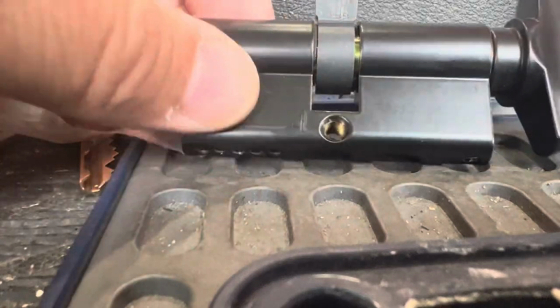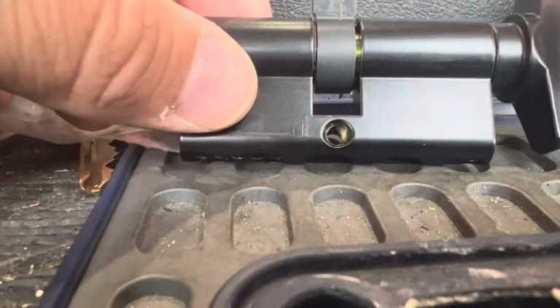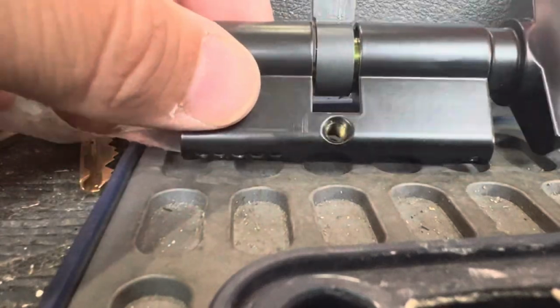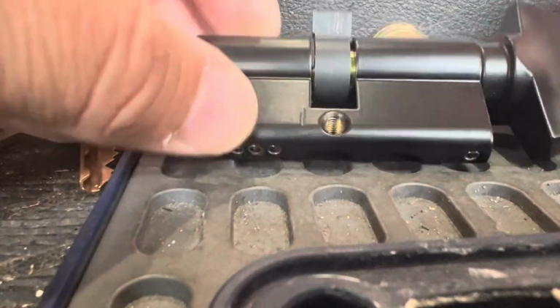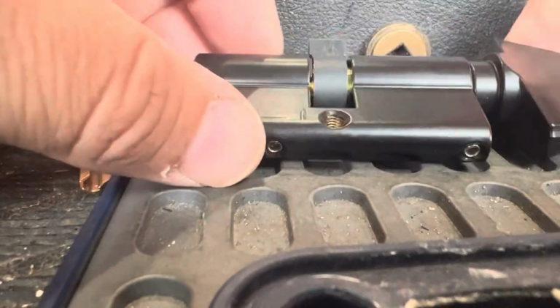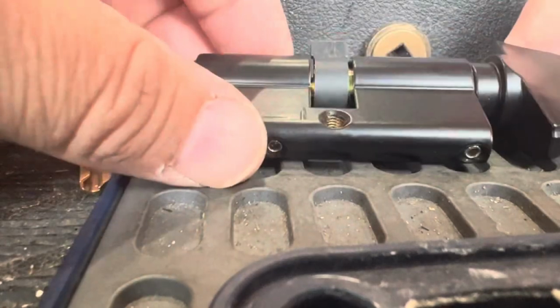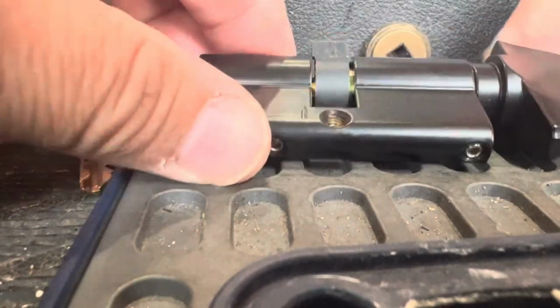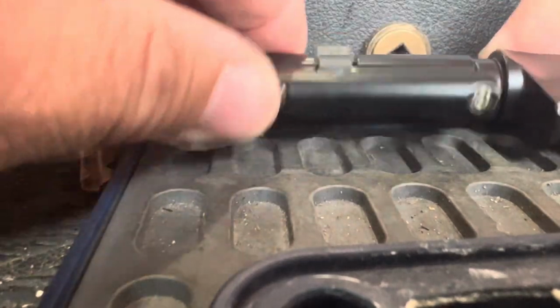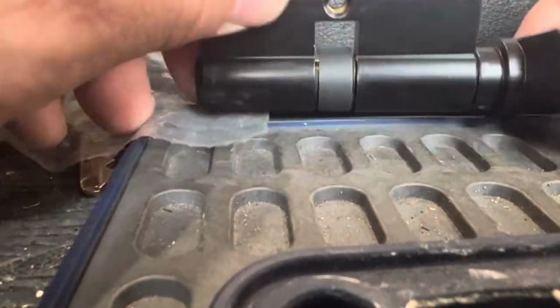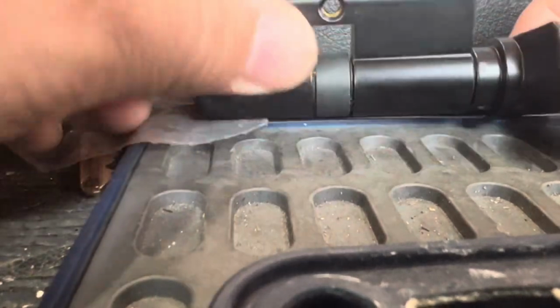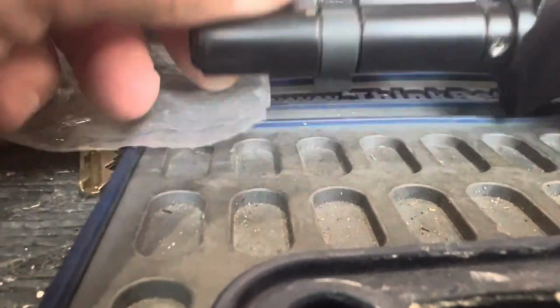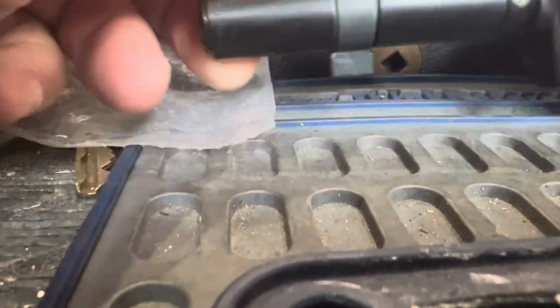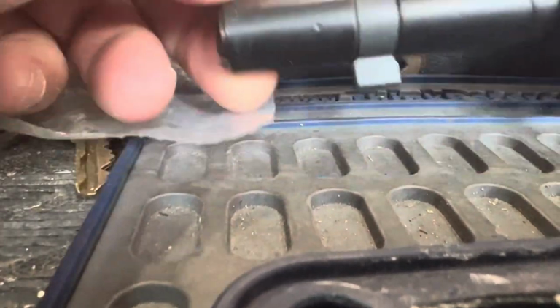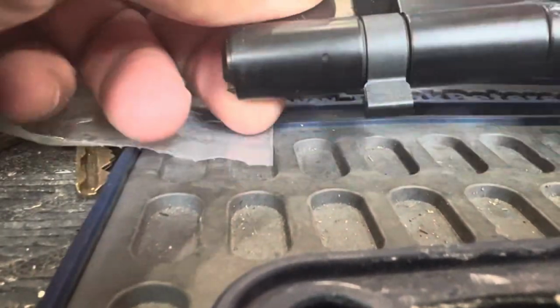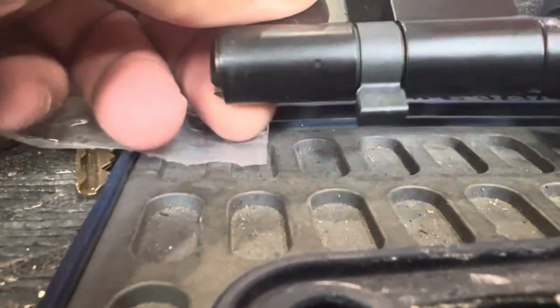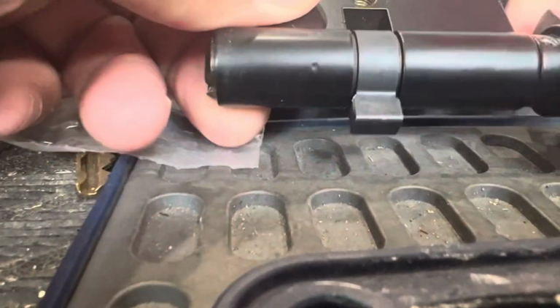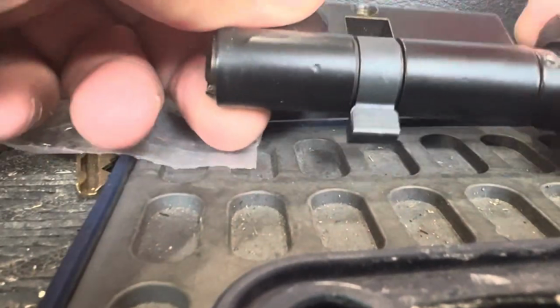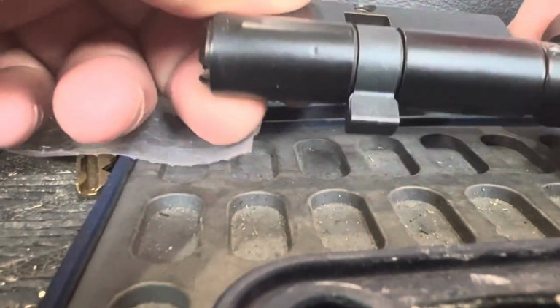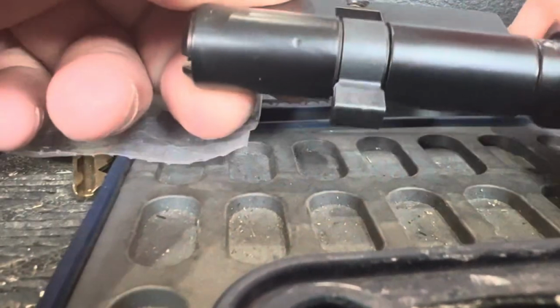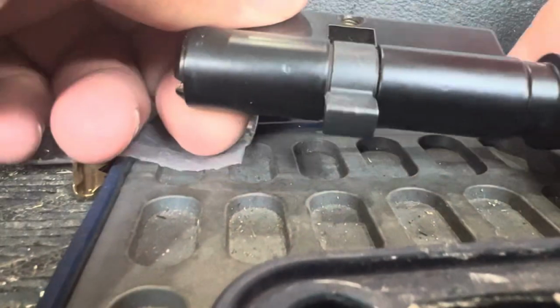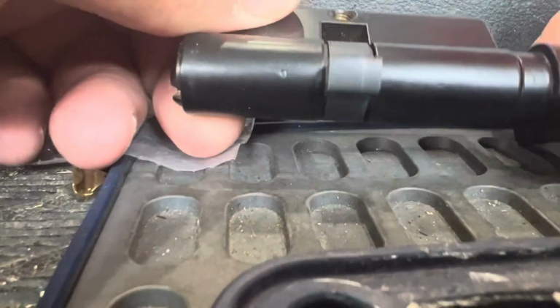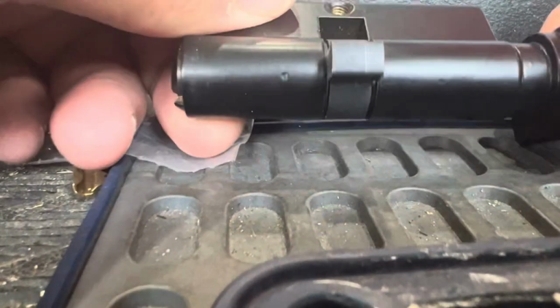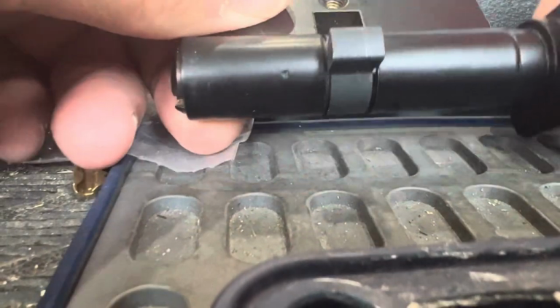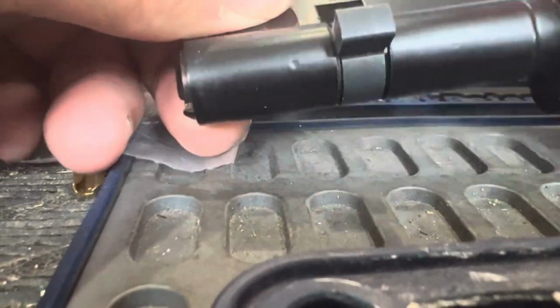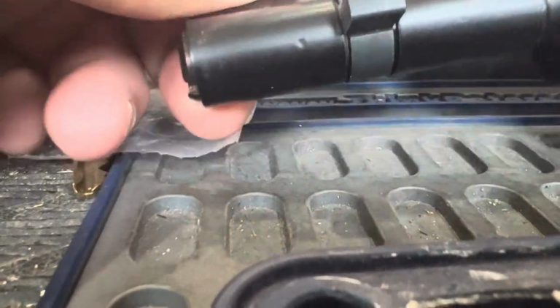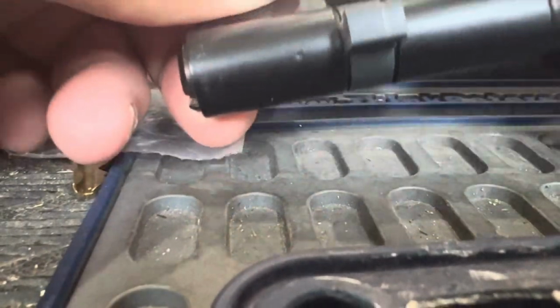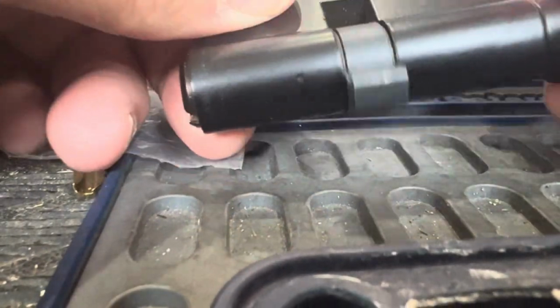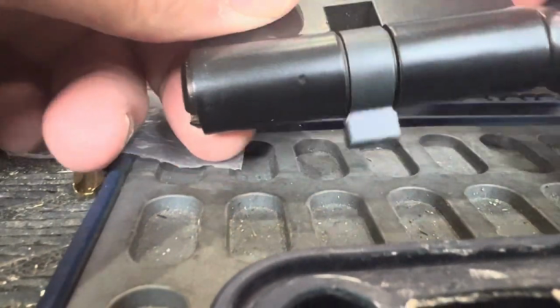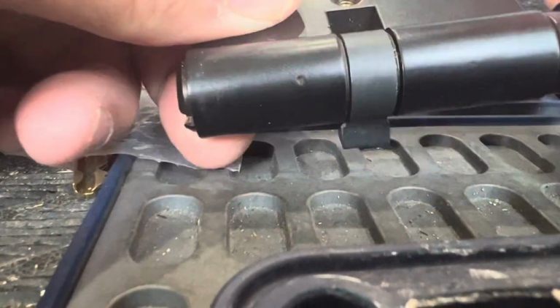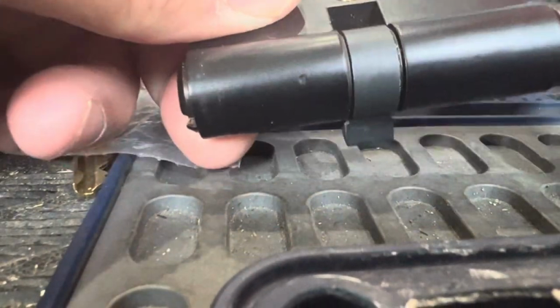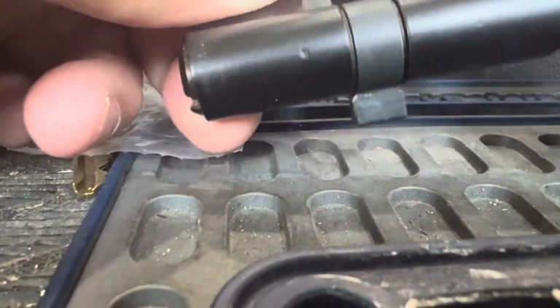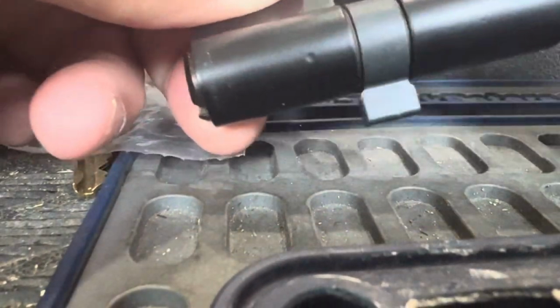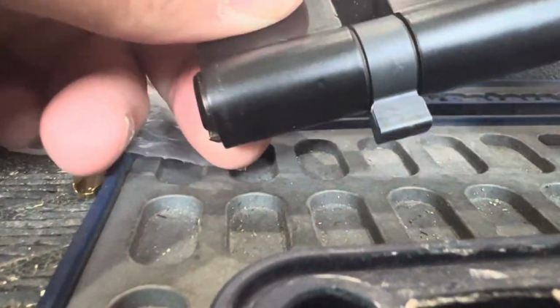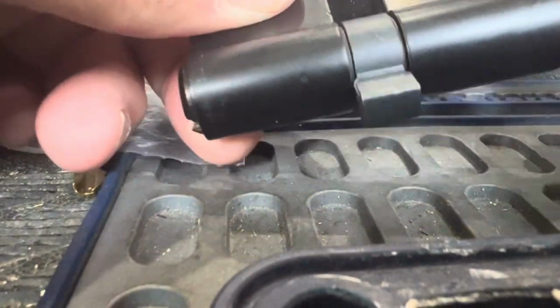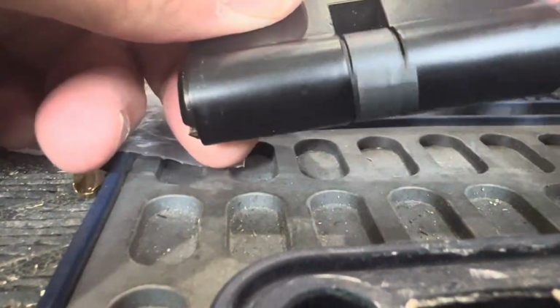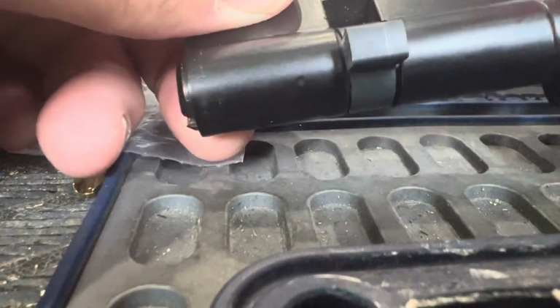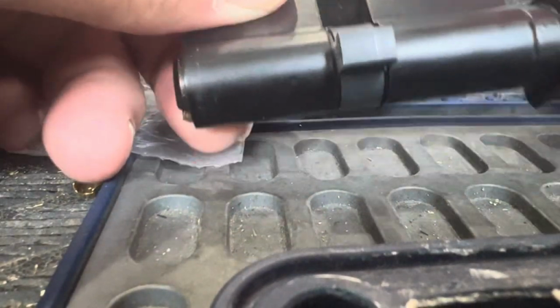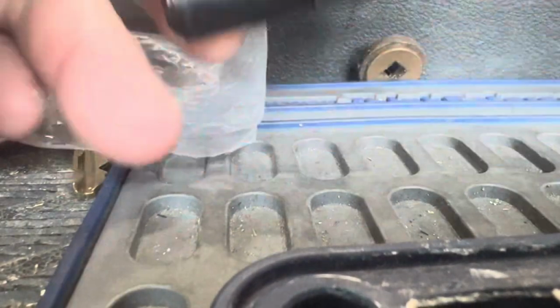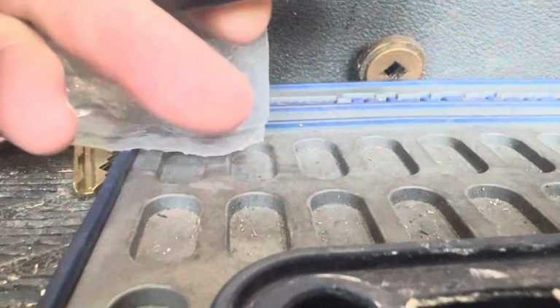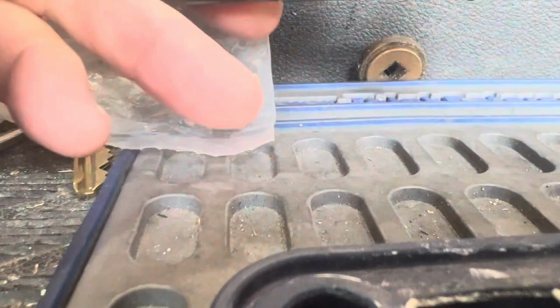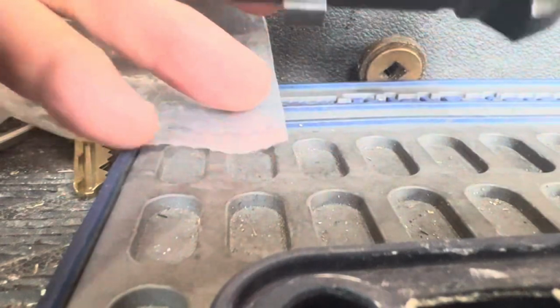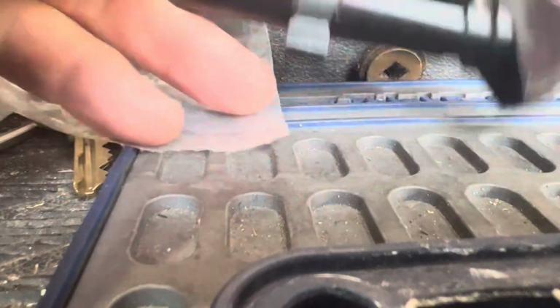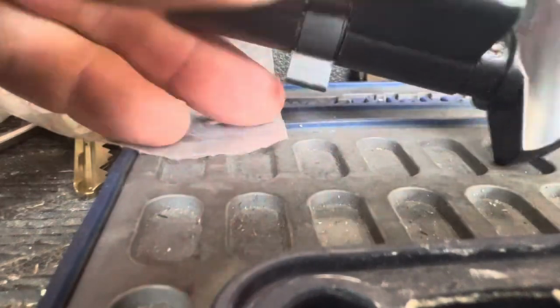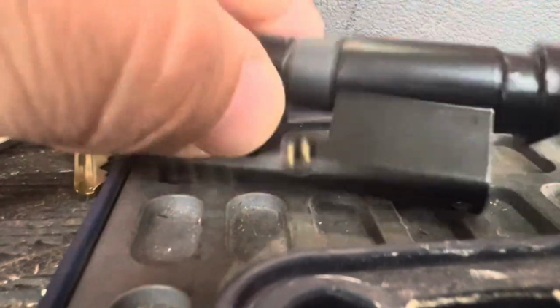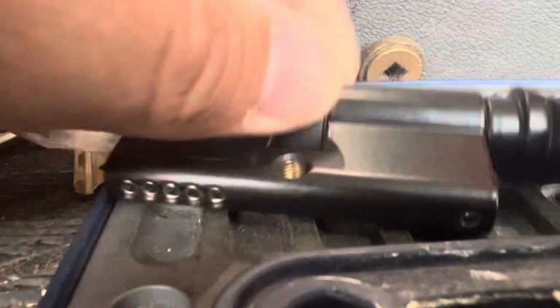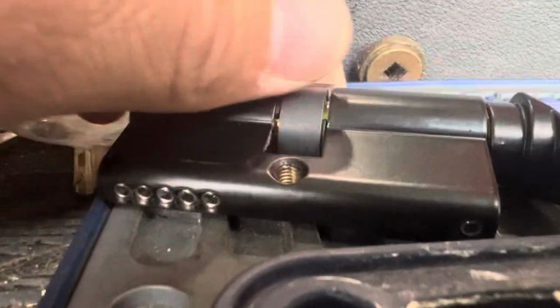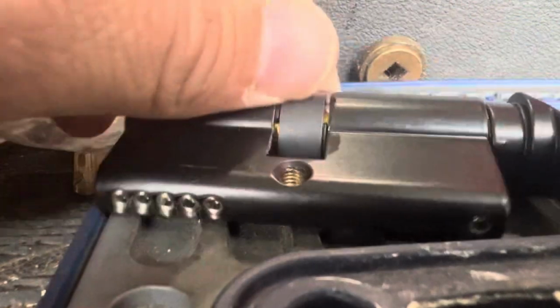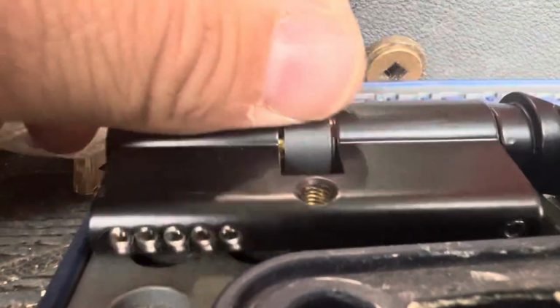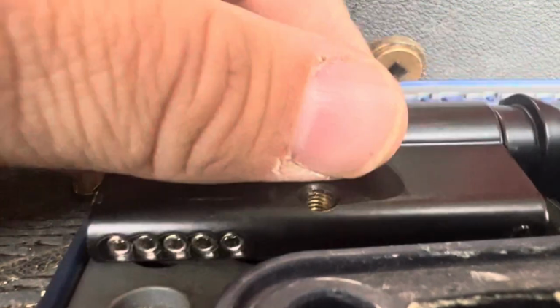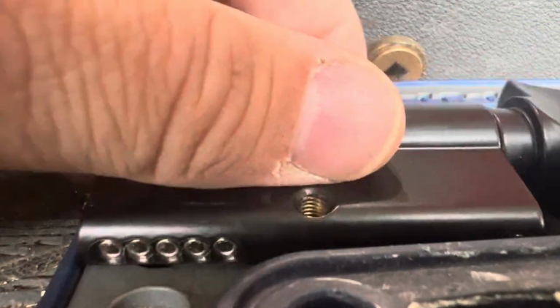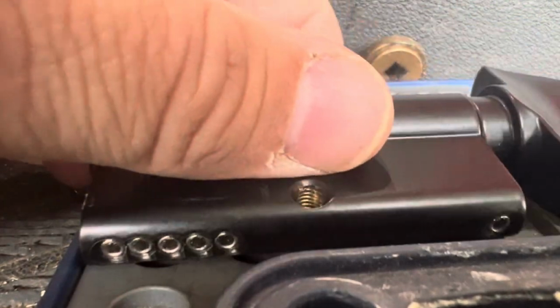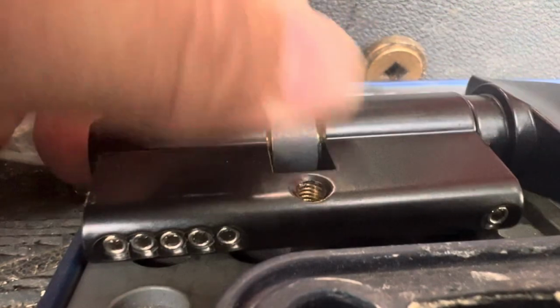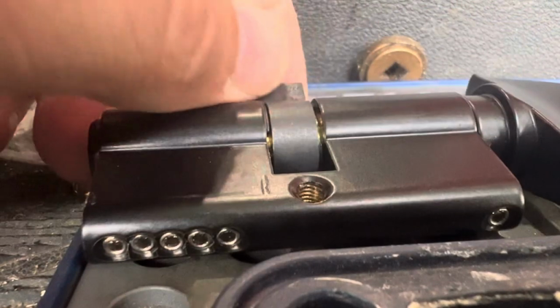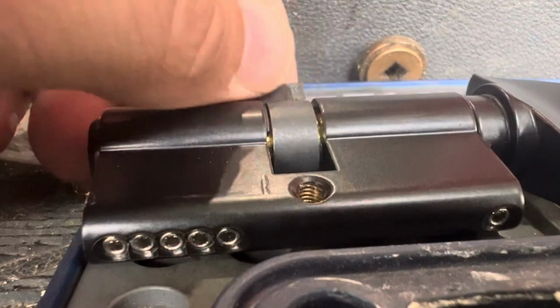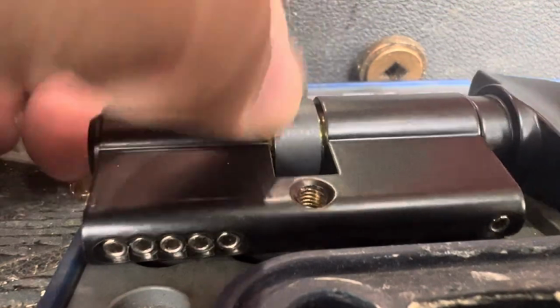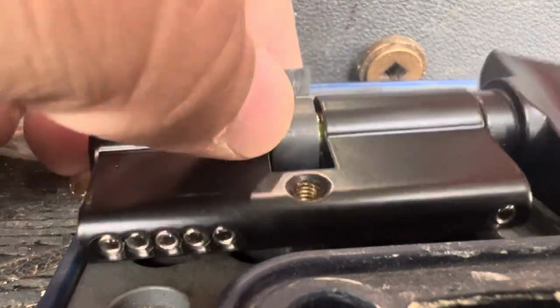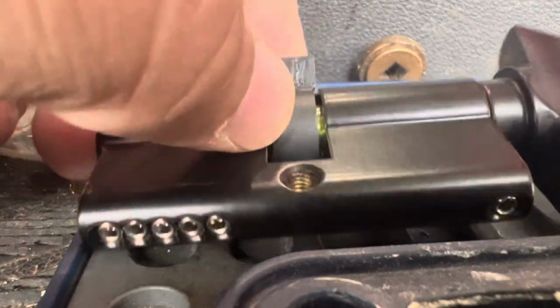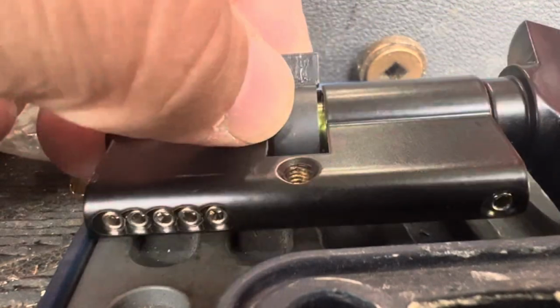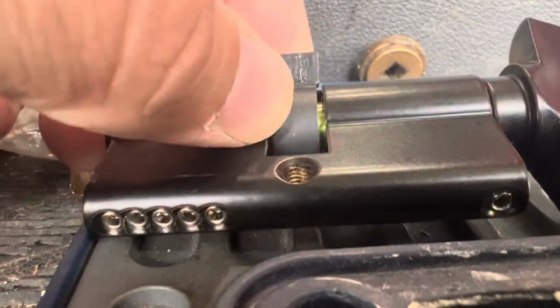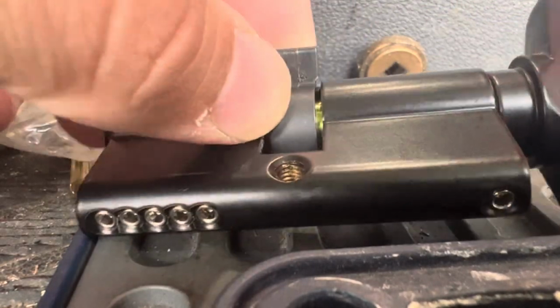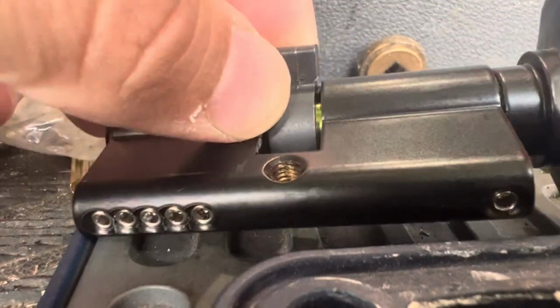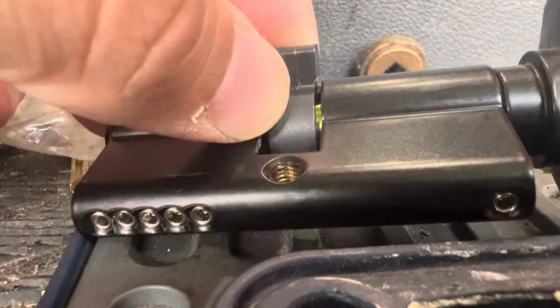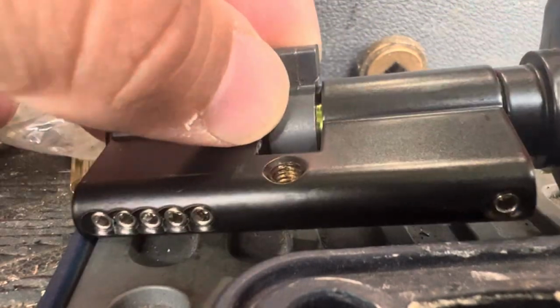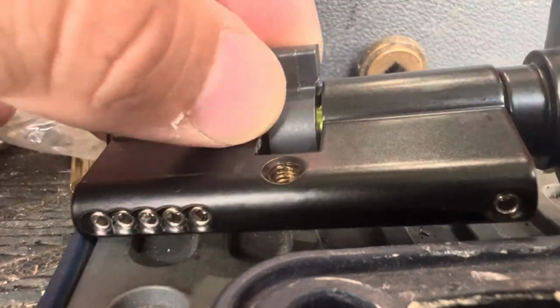All right, never get a European style lock like this. This is out of a door, a three-point locking bar, European style.